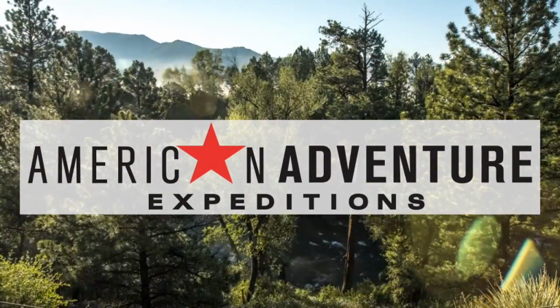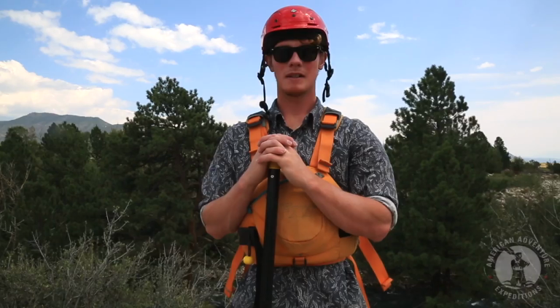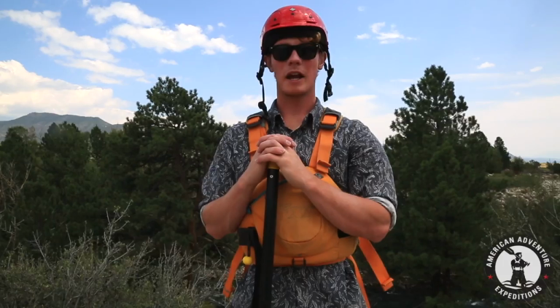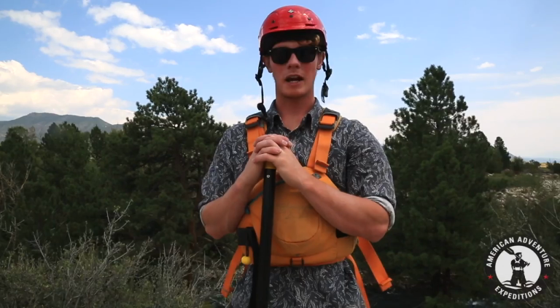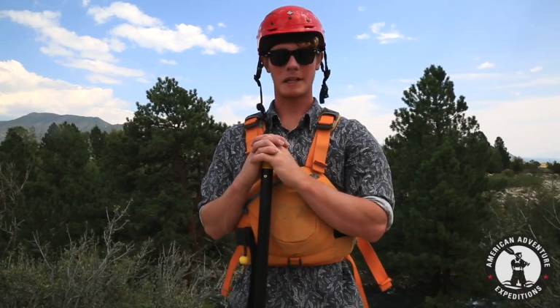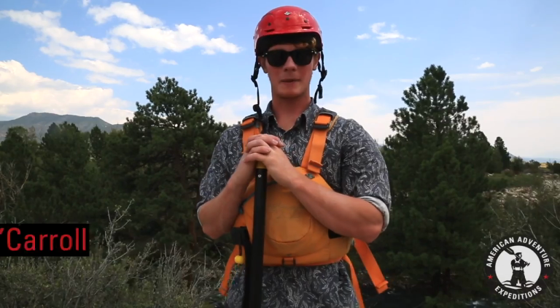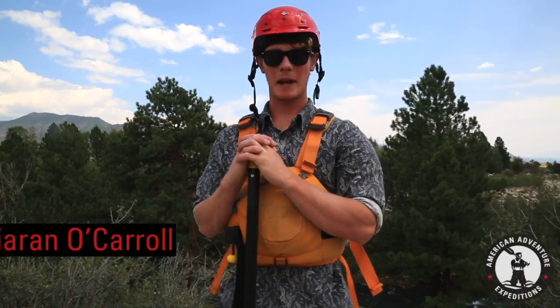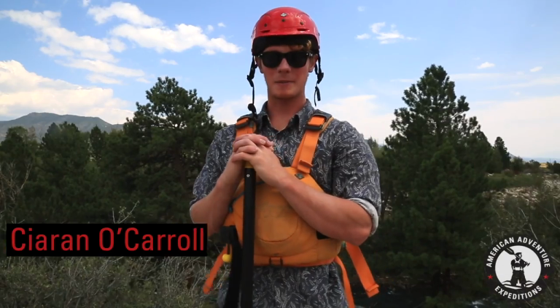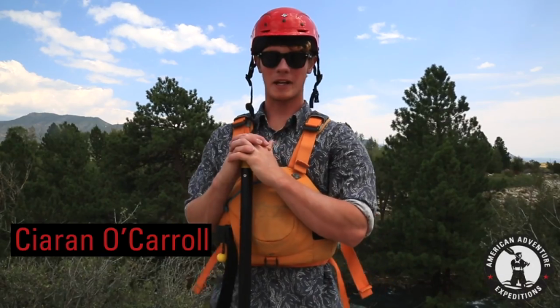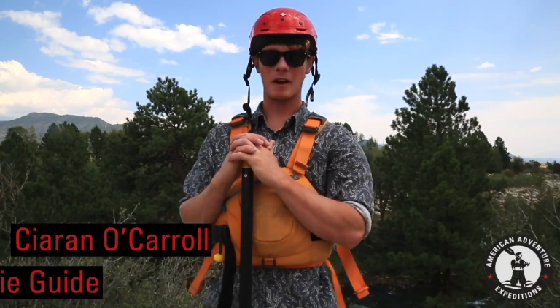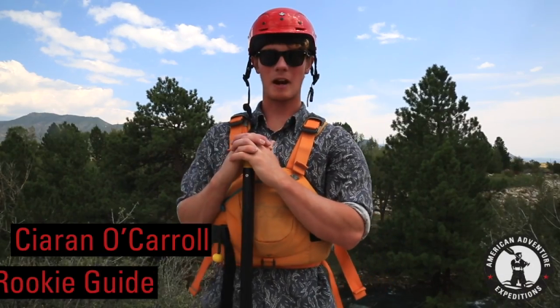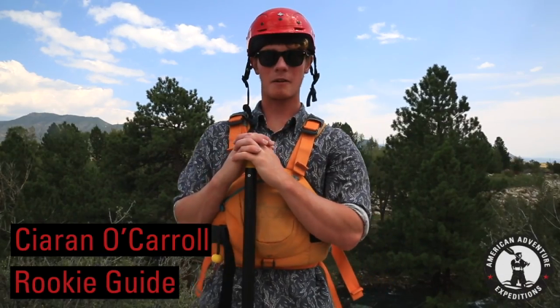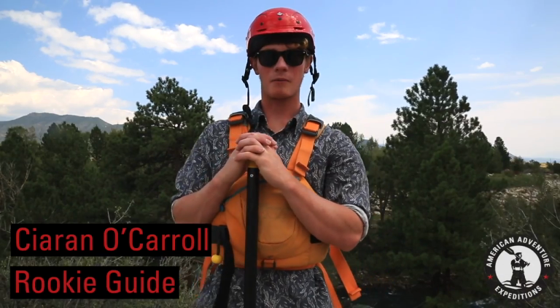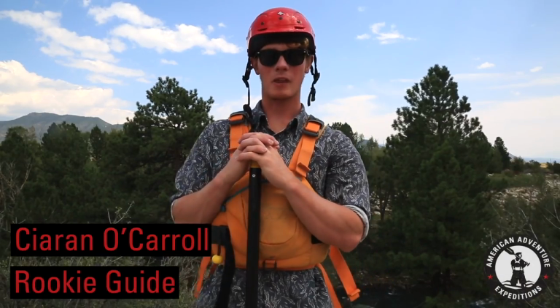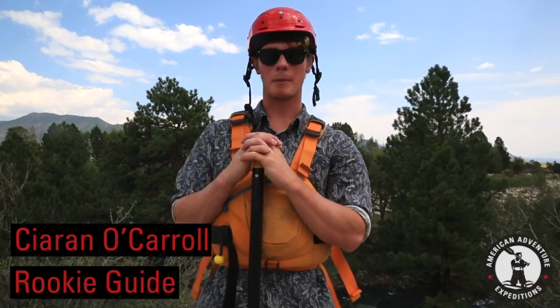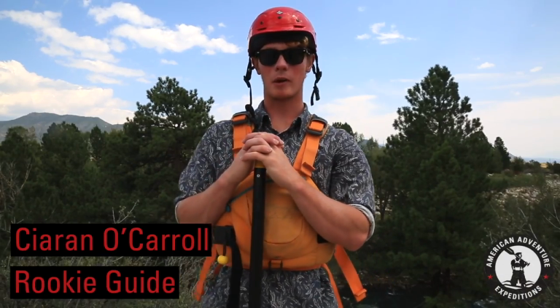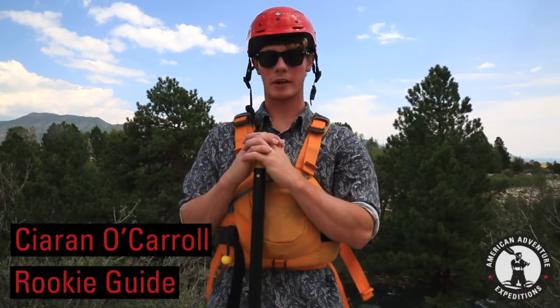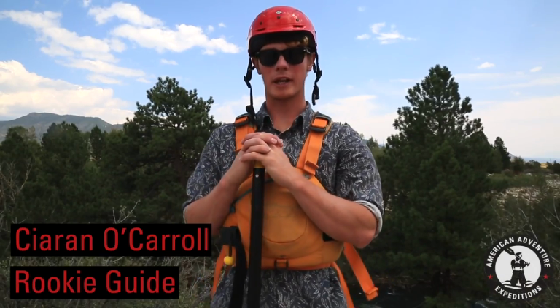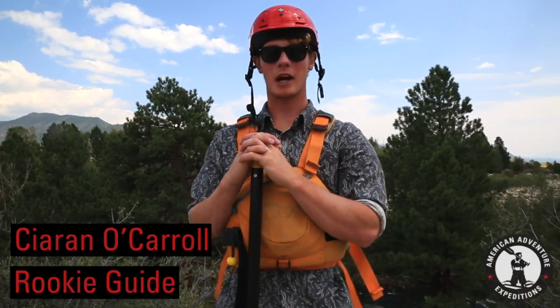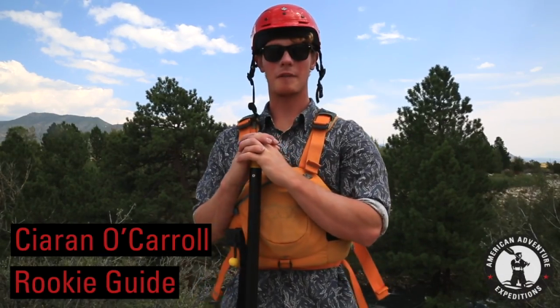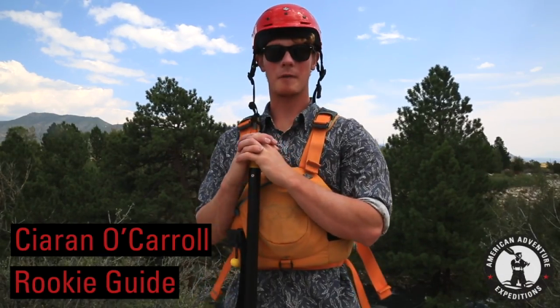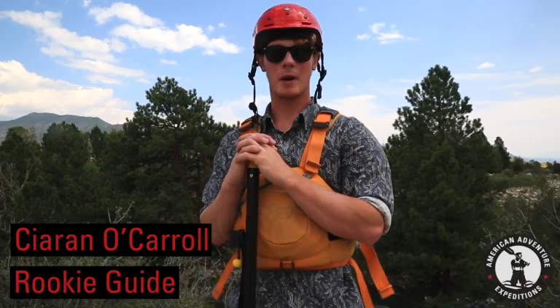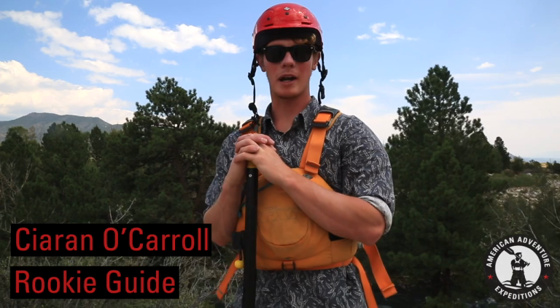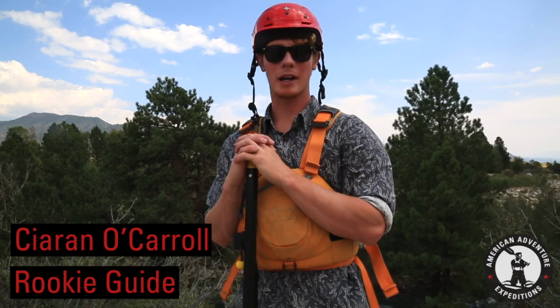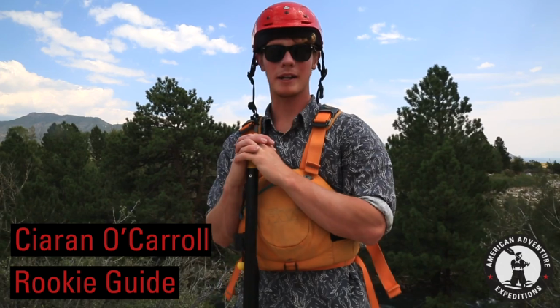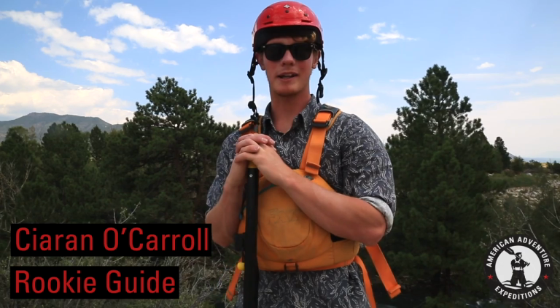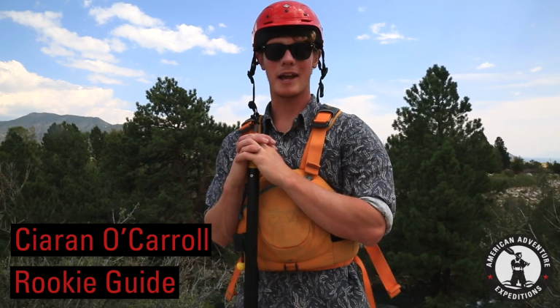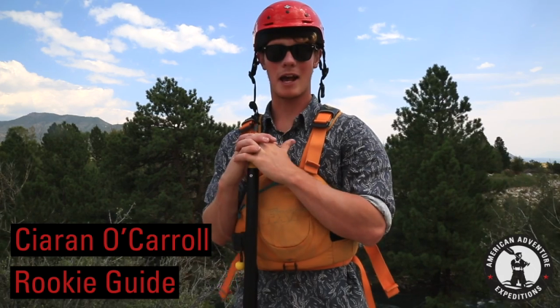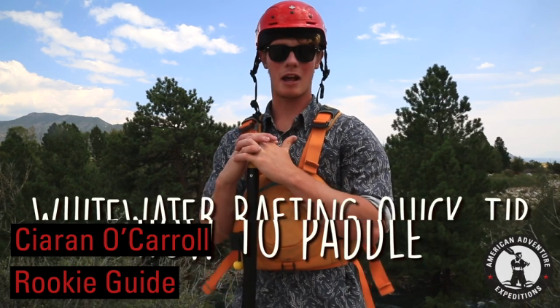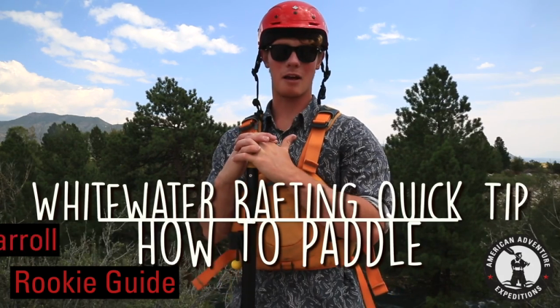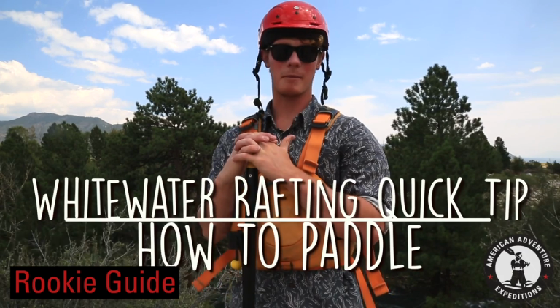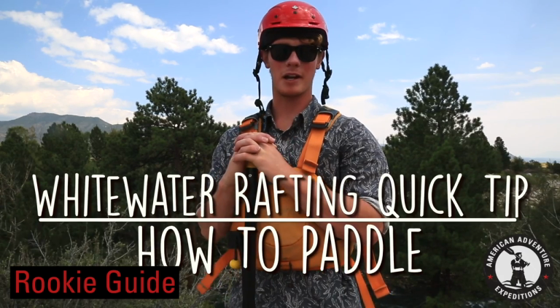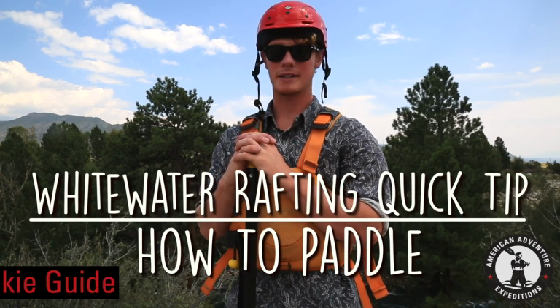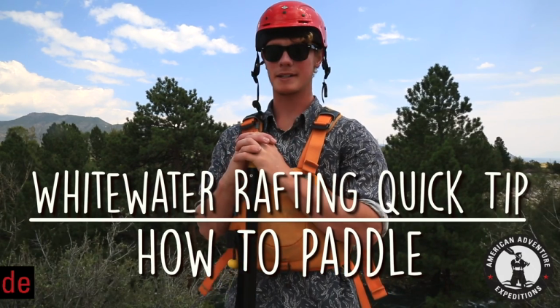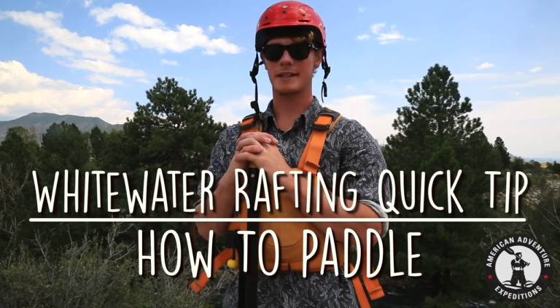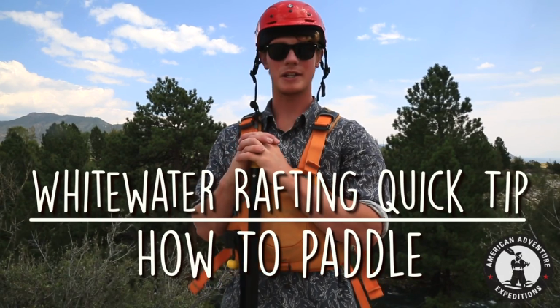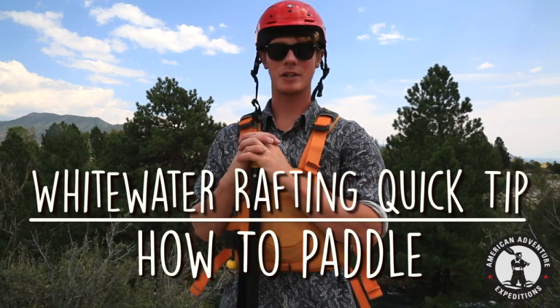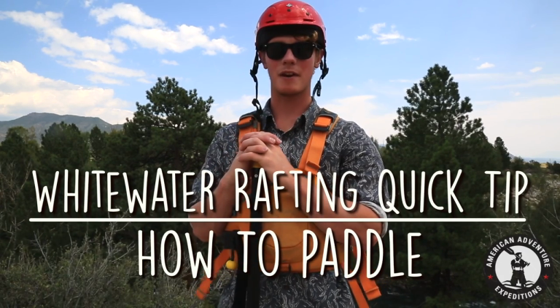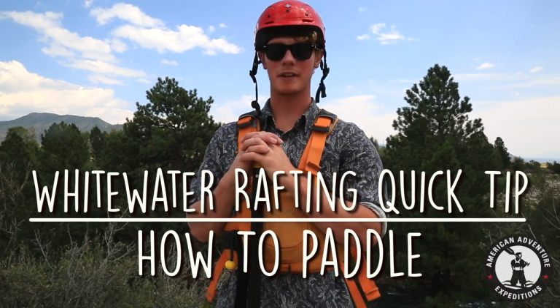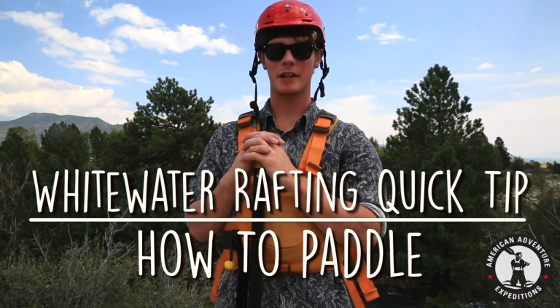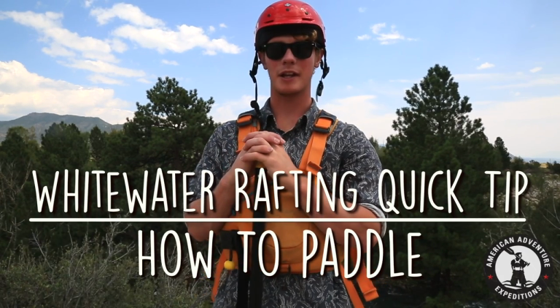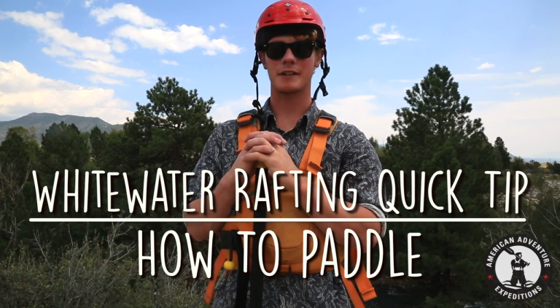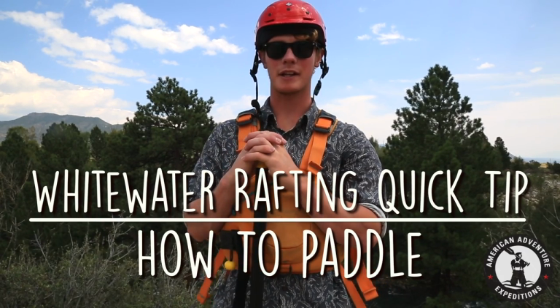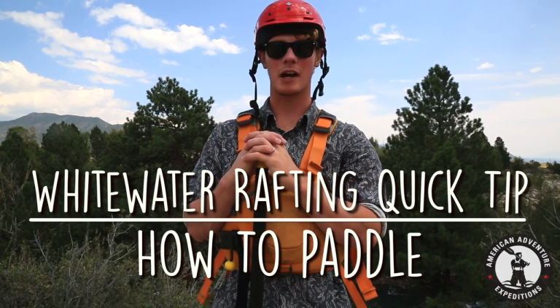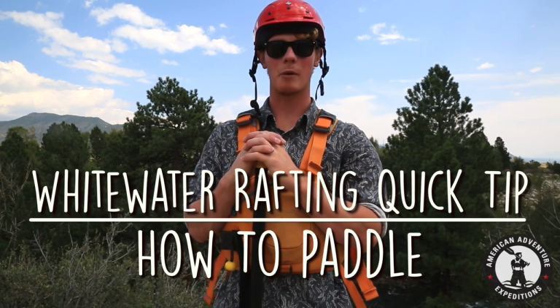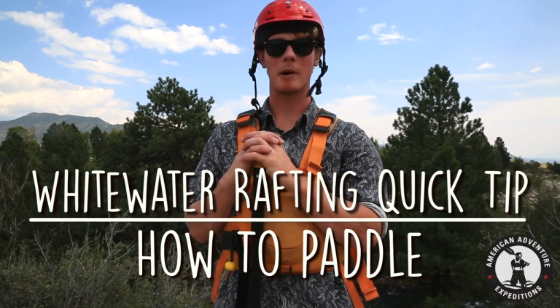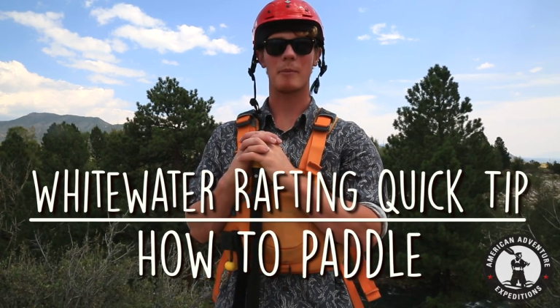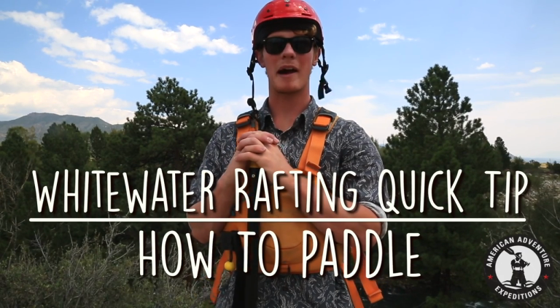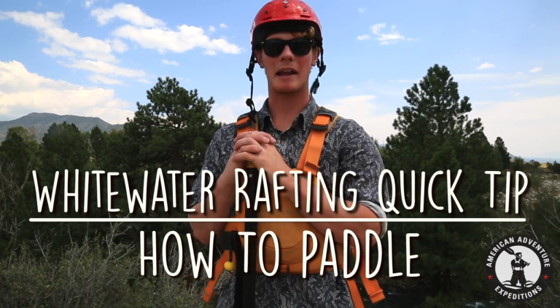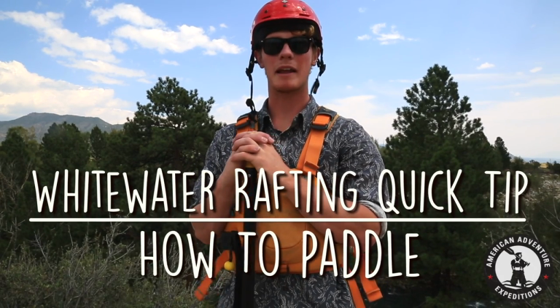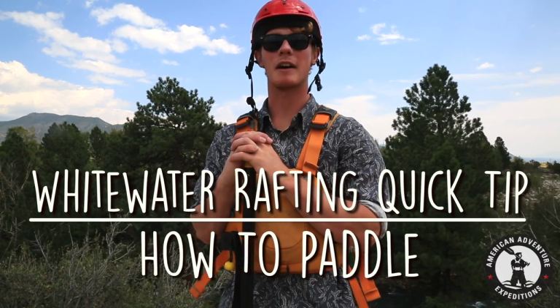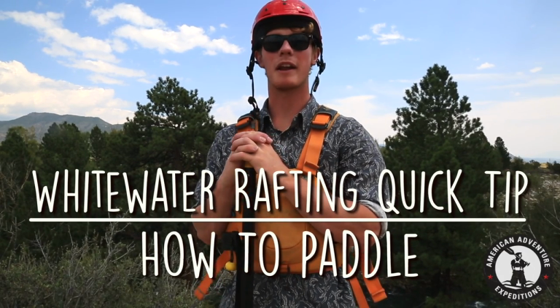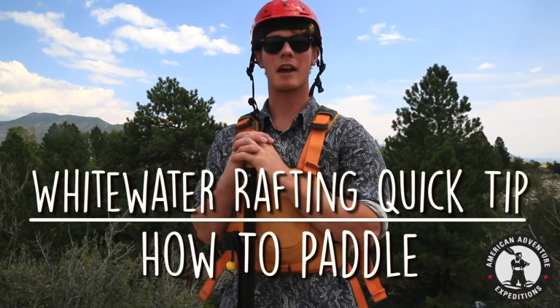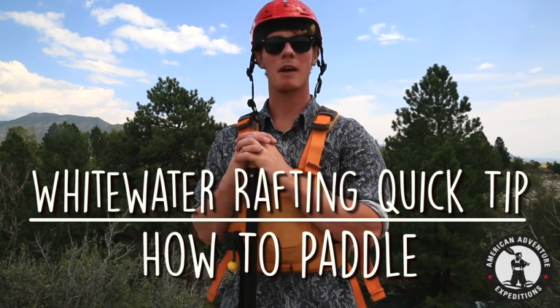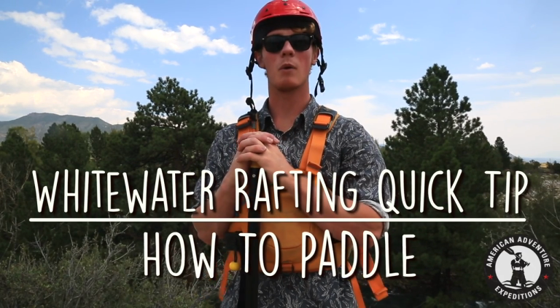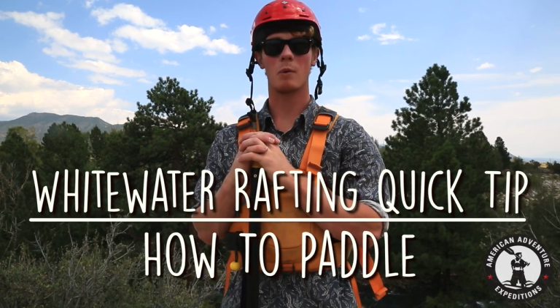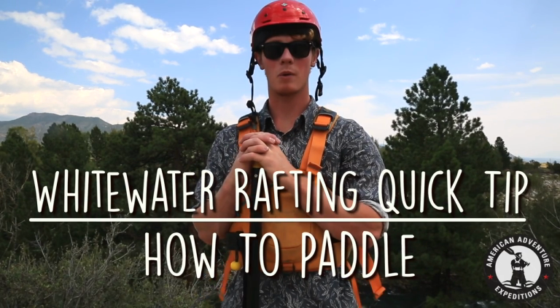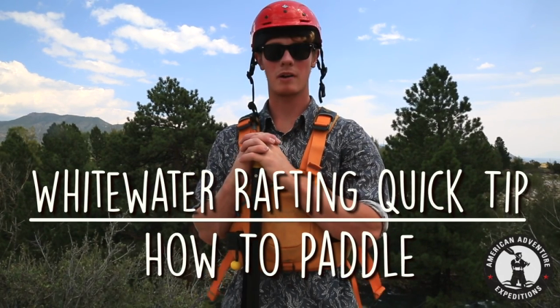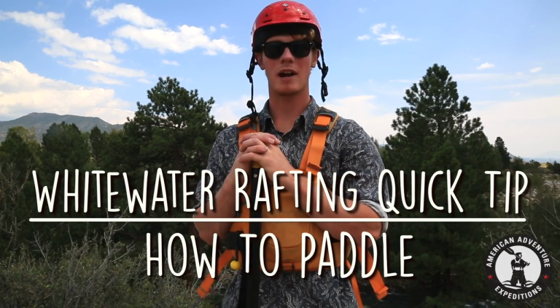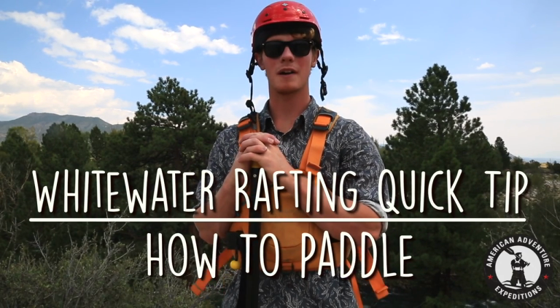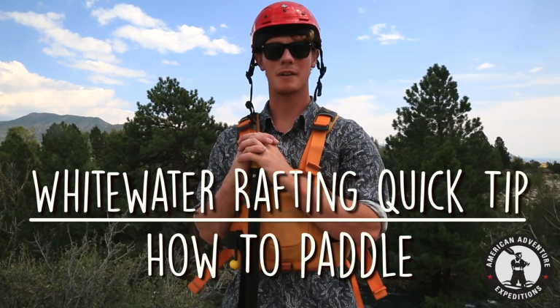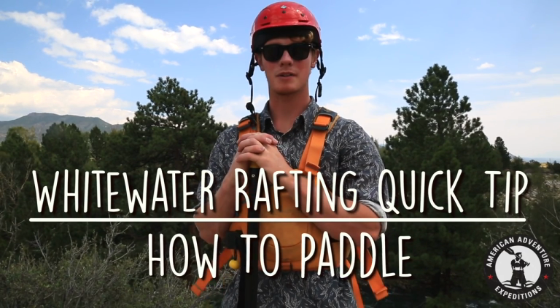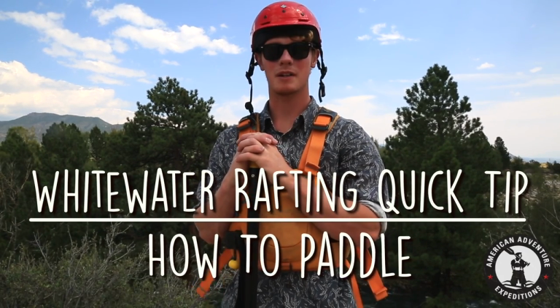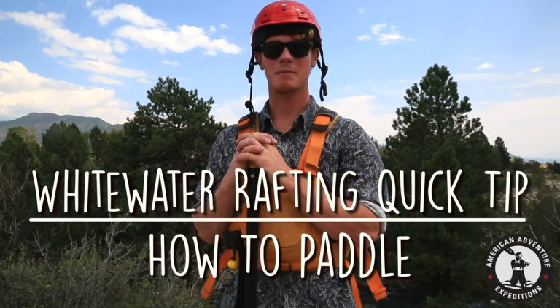Hi guys, my name is Ciaran. I'm a rookie guide from Ireland and I'm here to teach you everything you need to know about paddling on a white water racing trip.